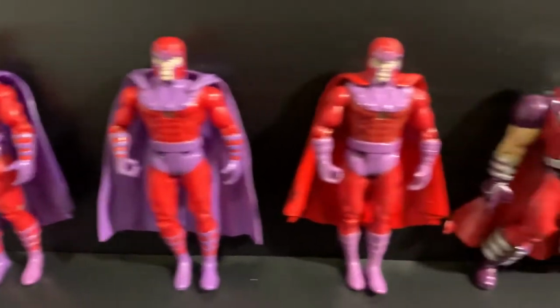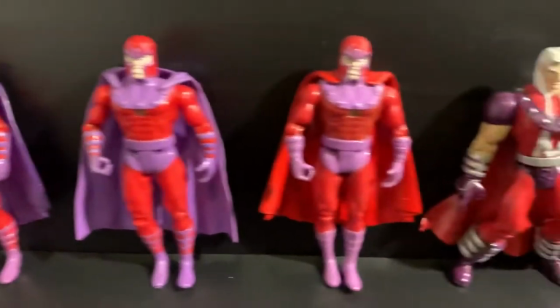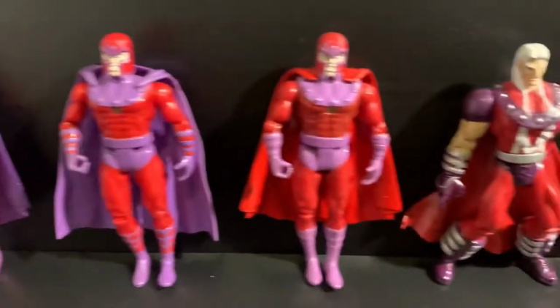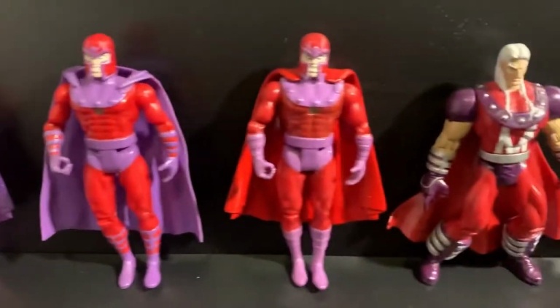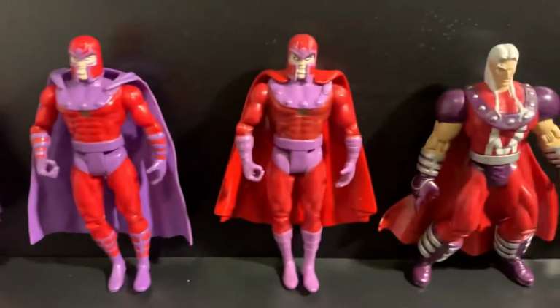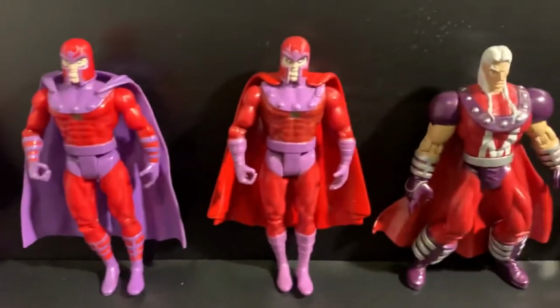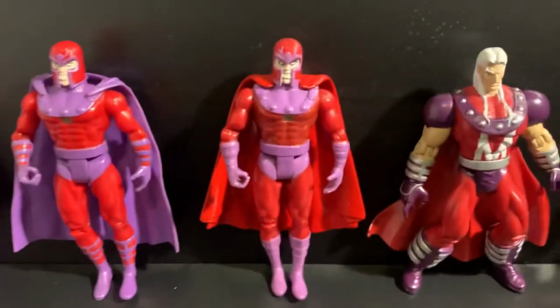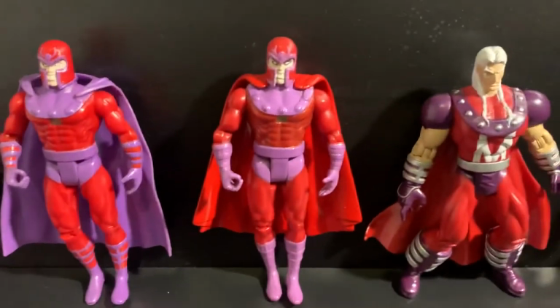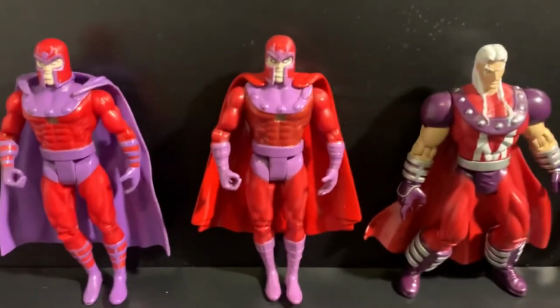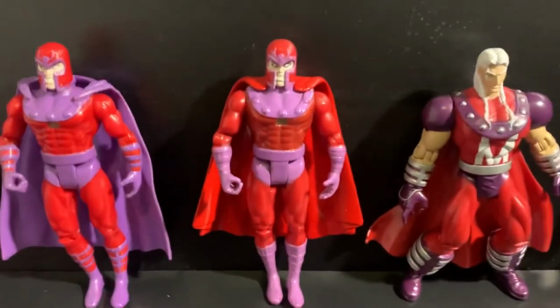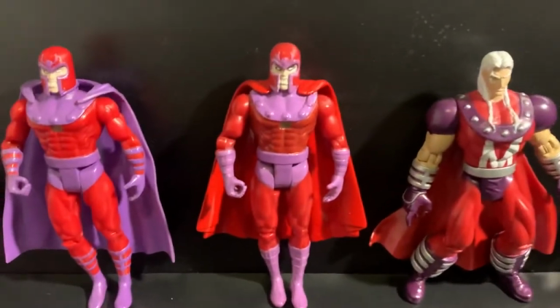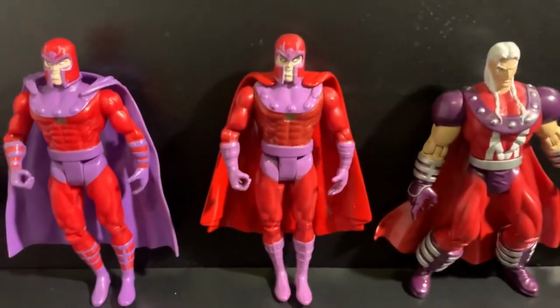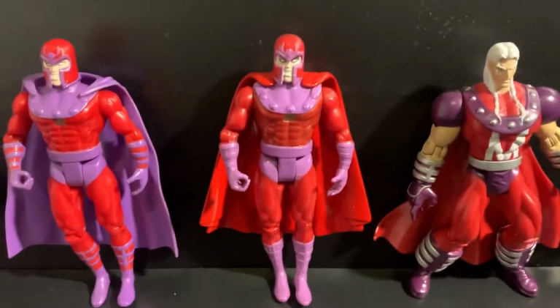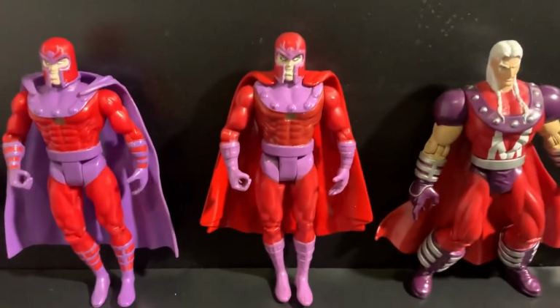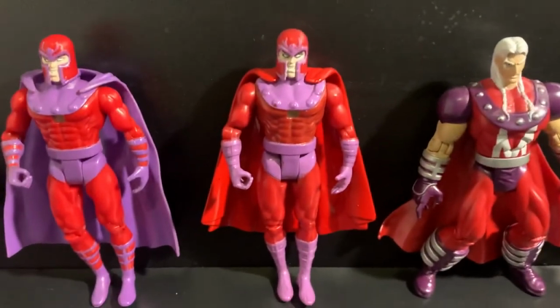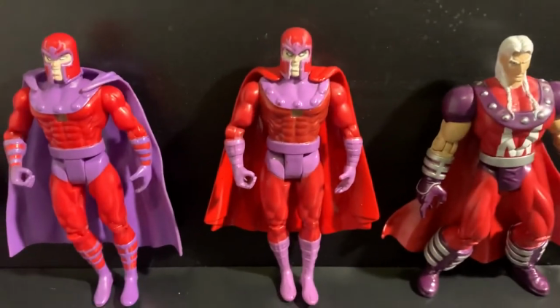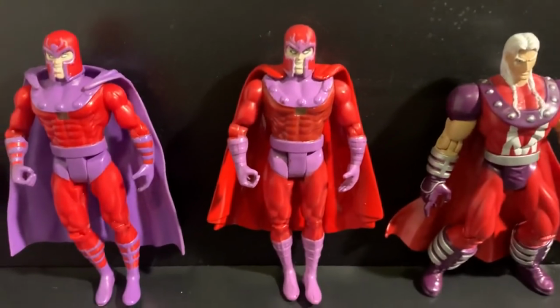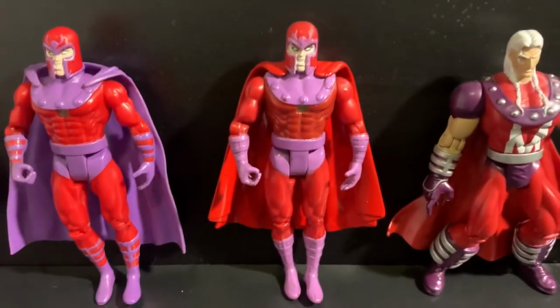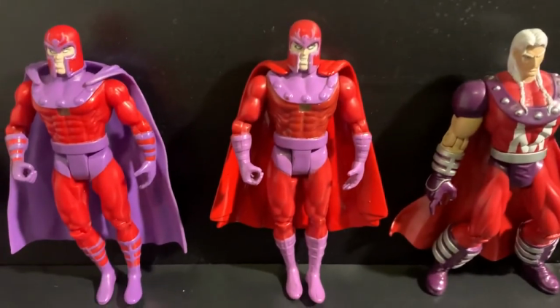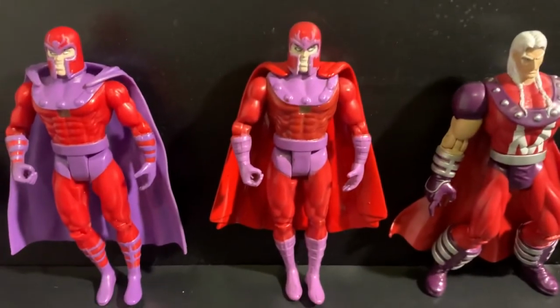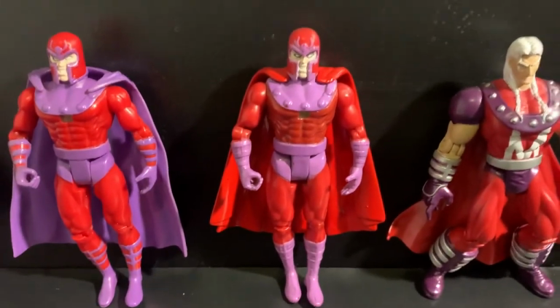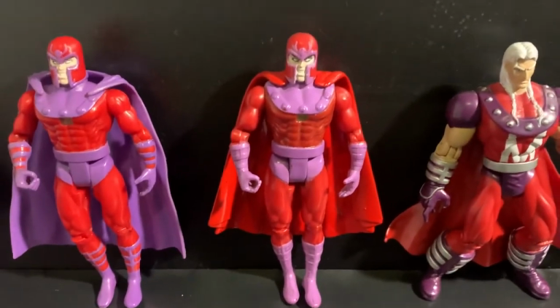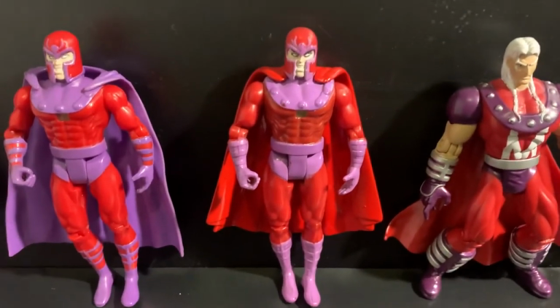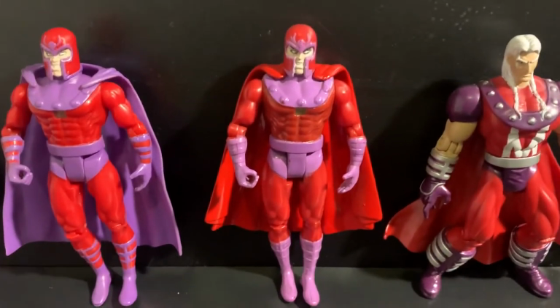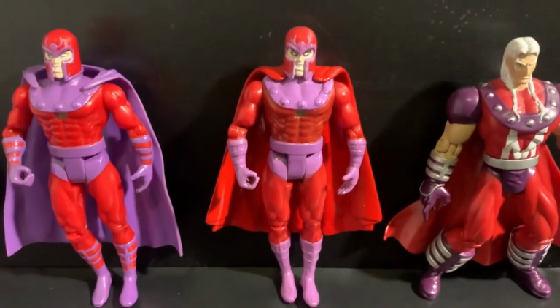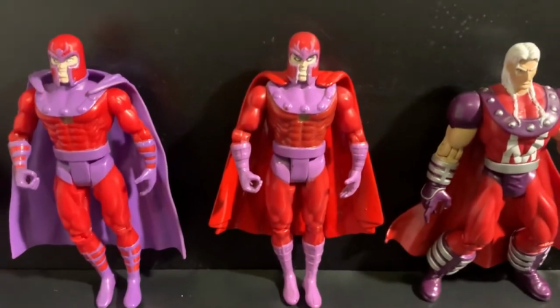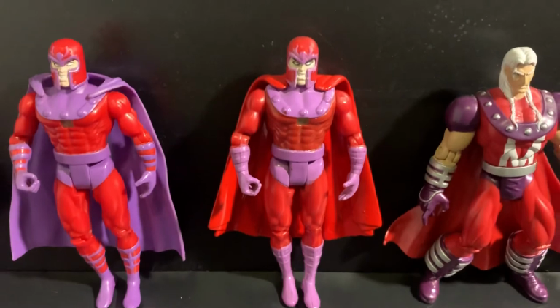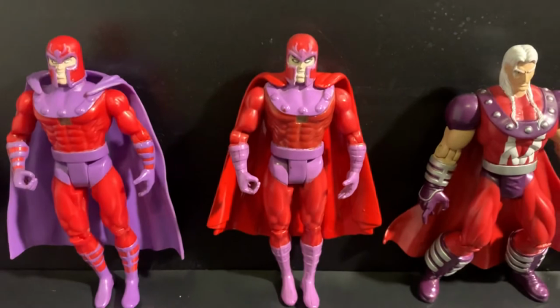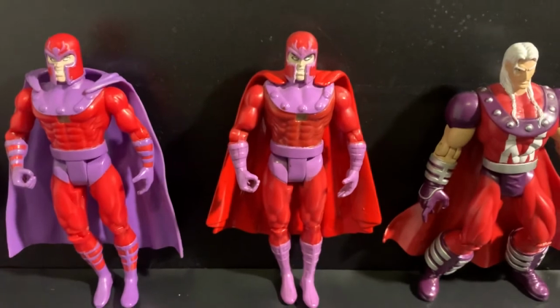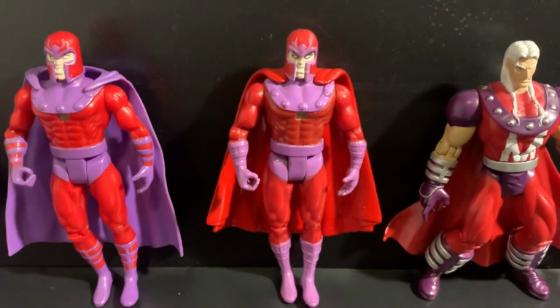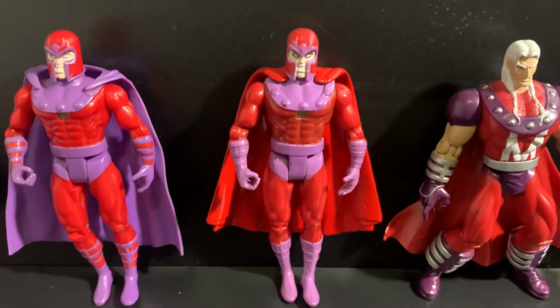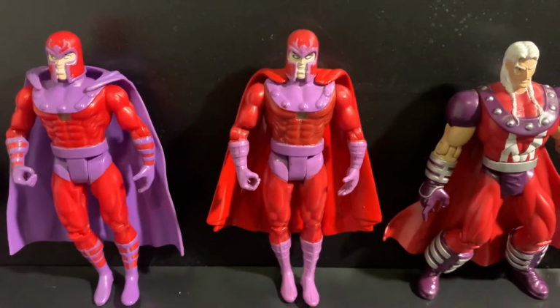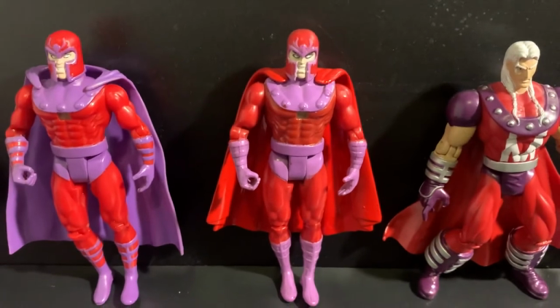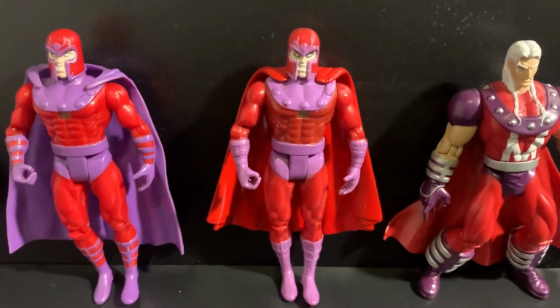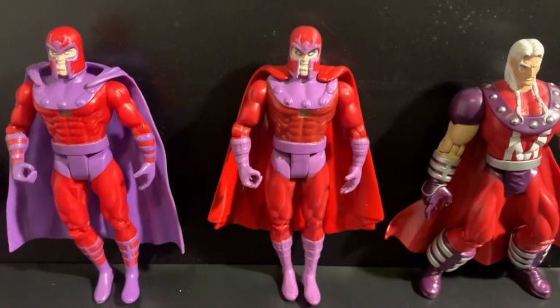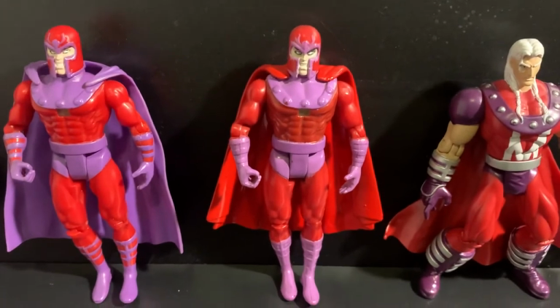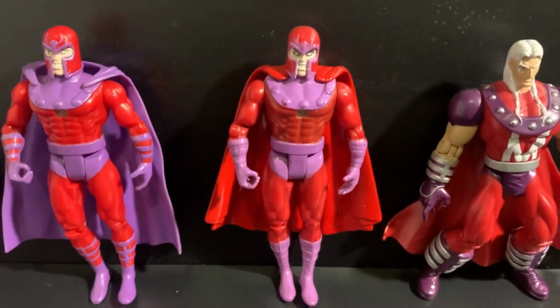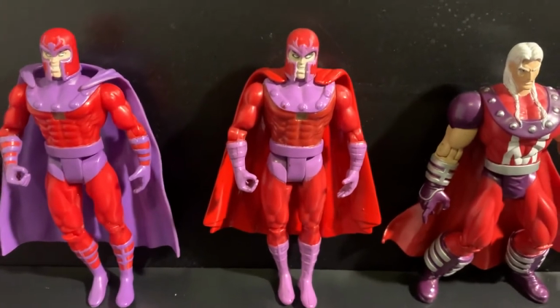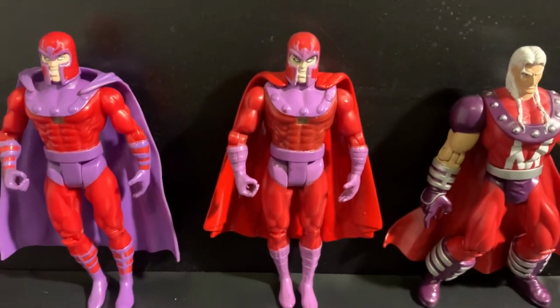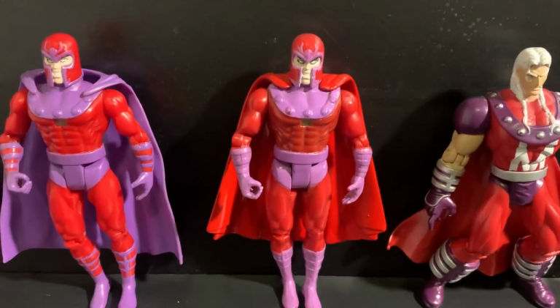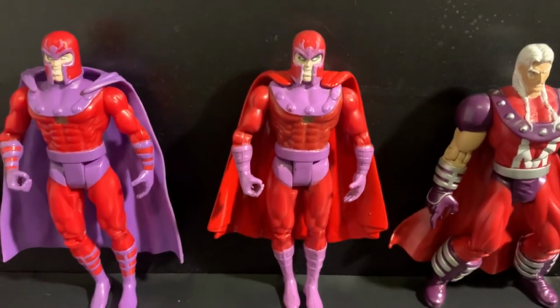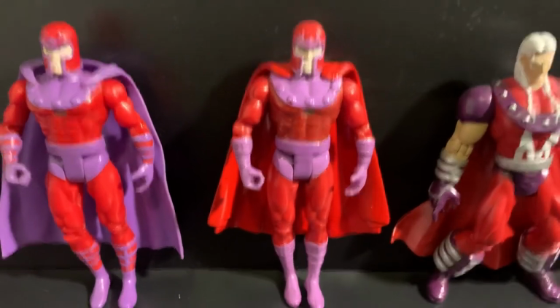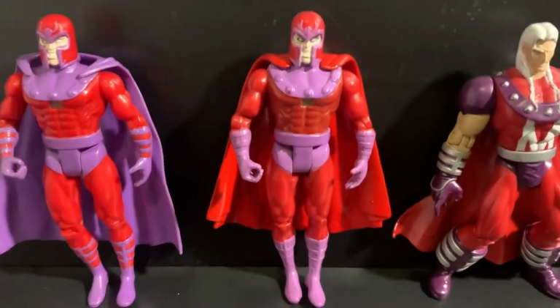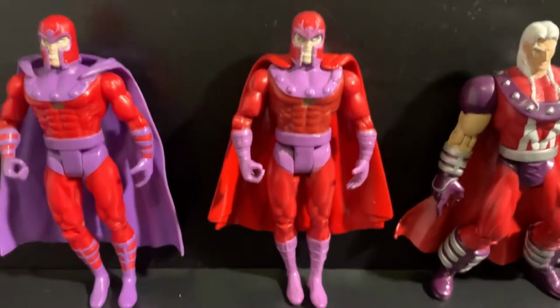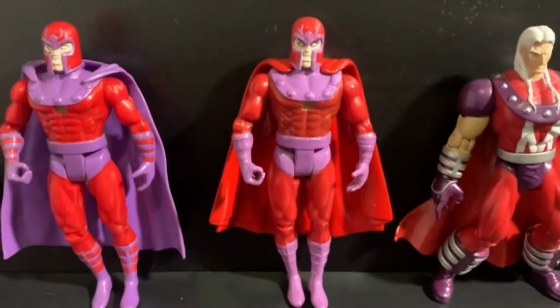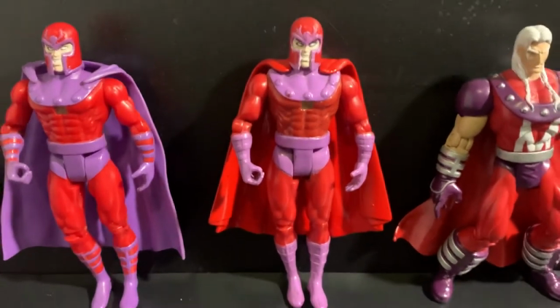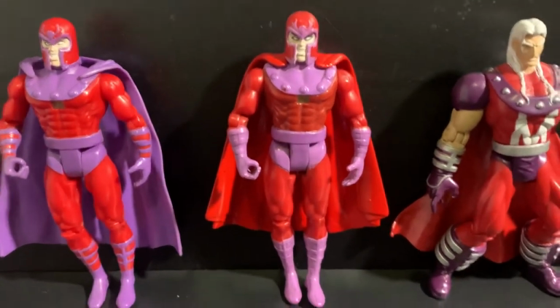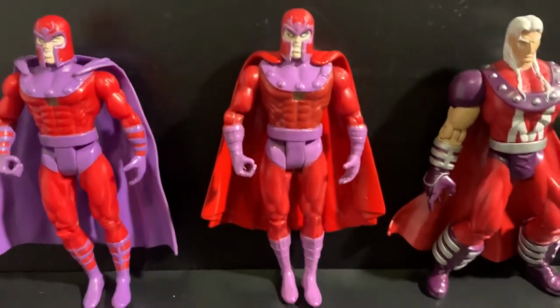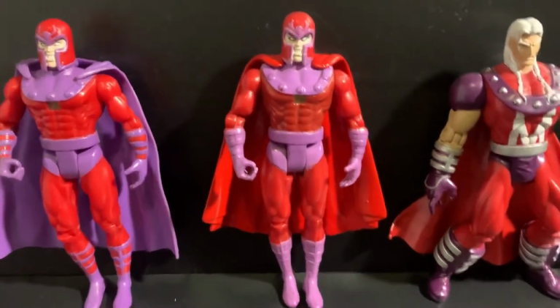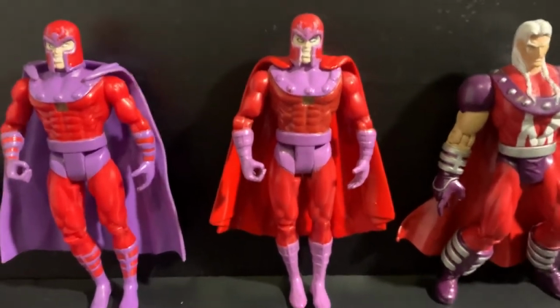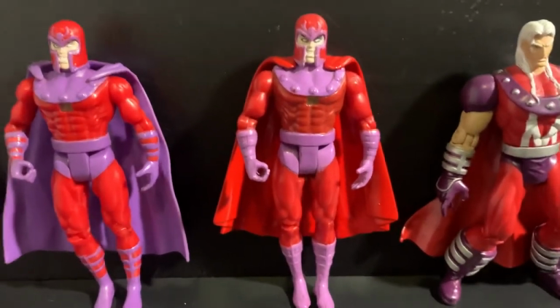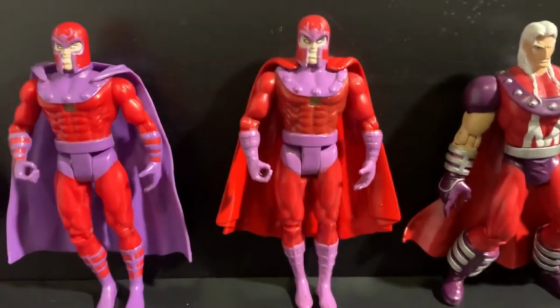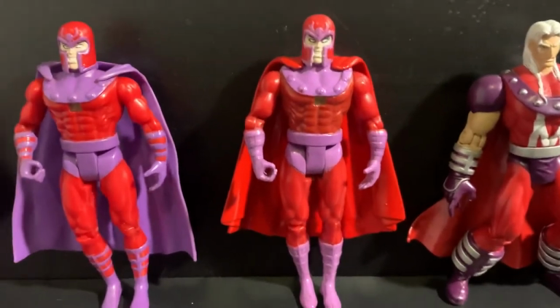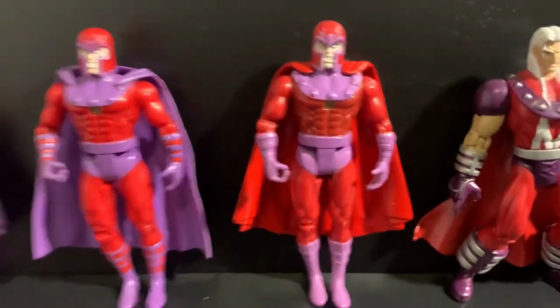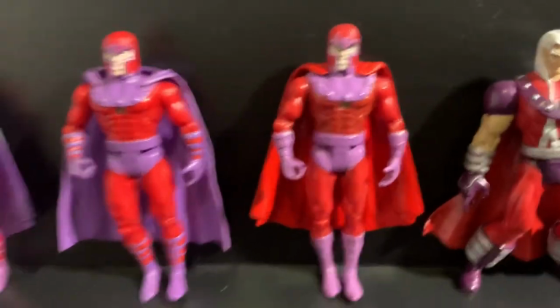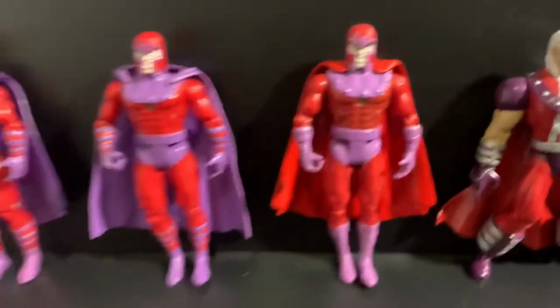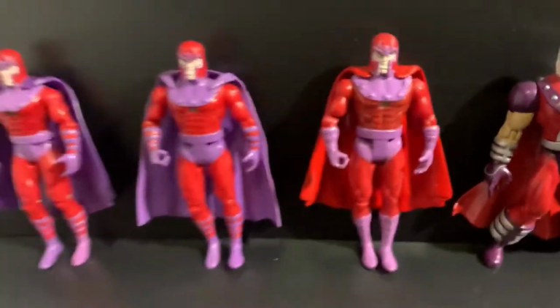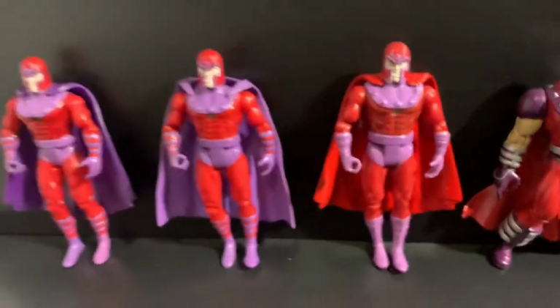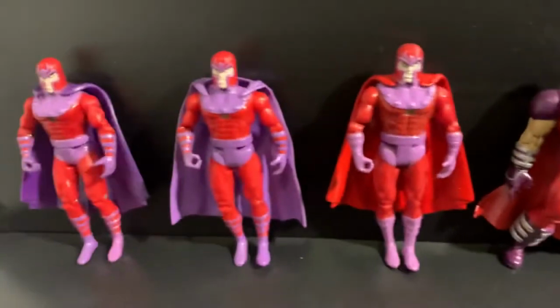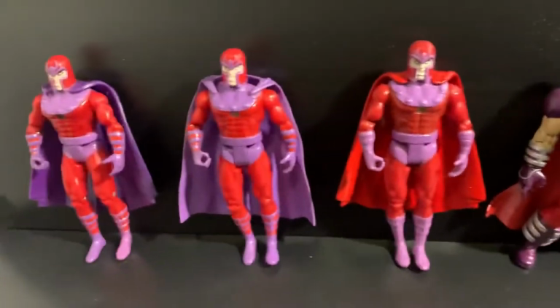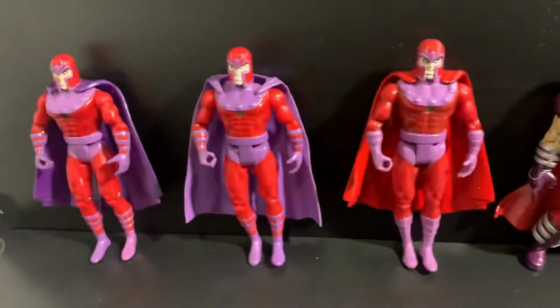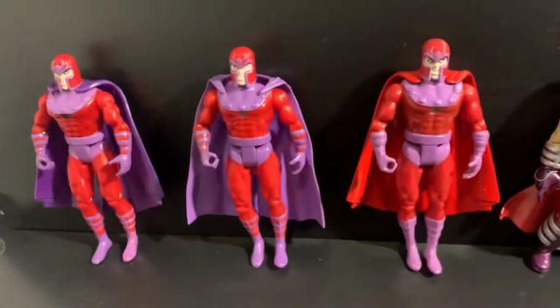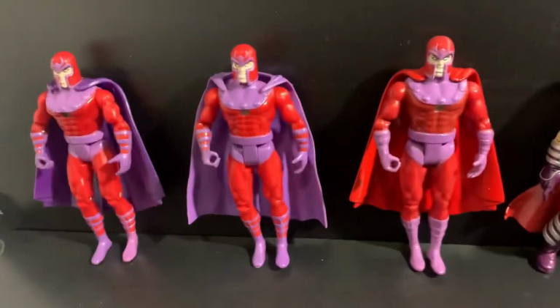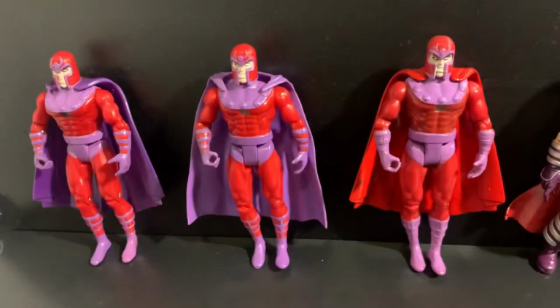And then here I did the same thing but gave it a little bit of a red cape custom. Pretty cool, right?